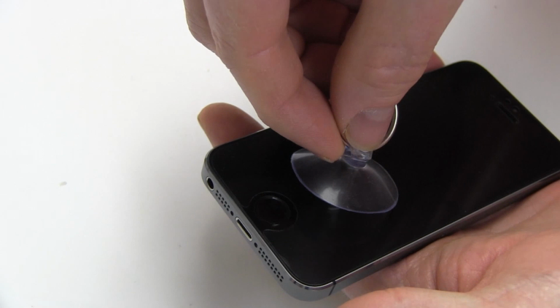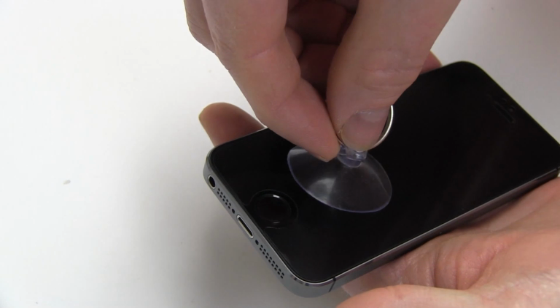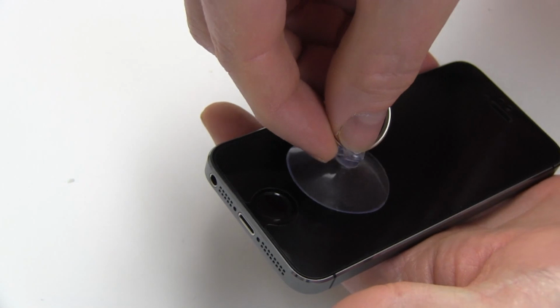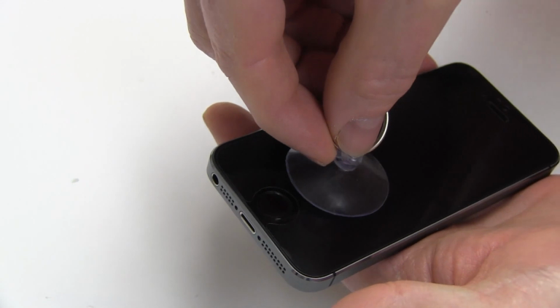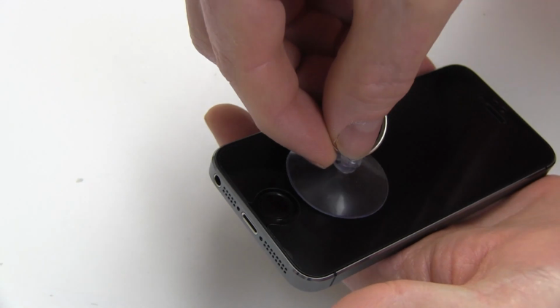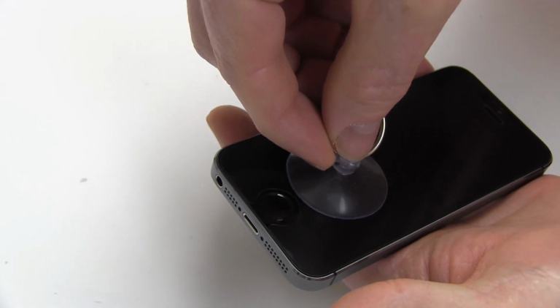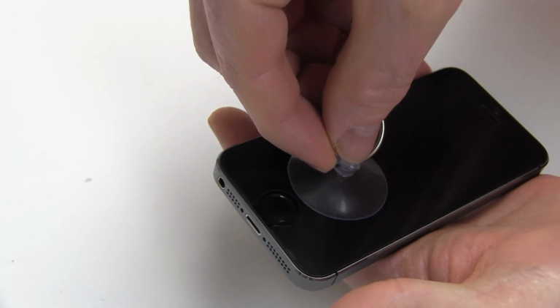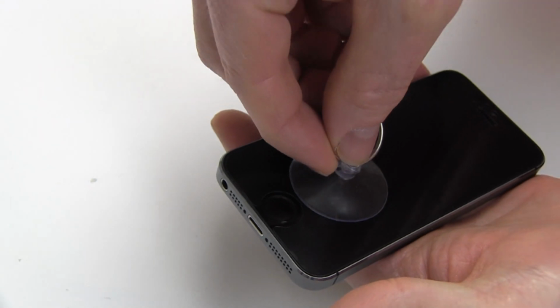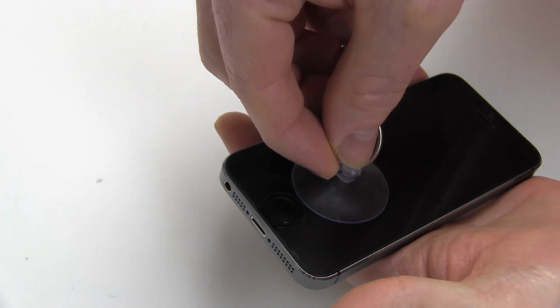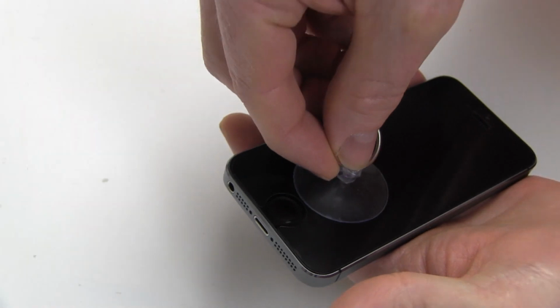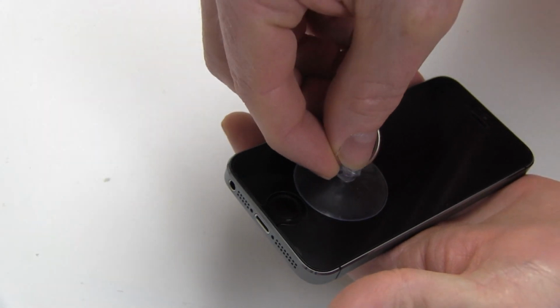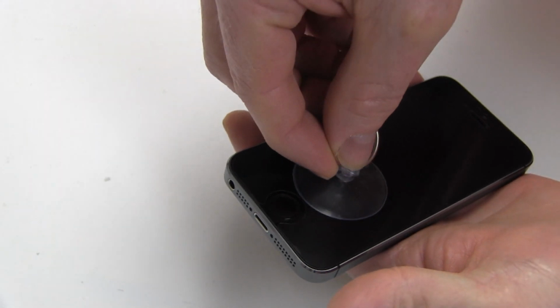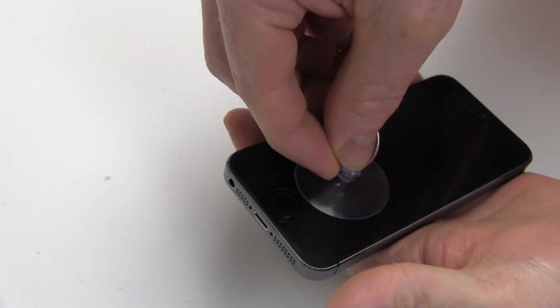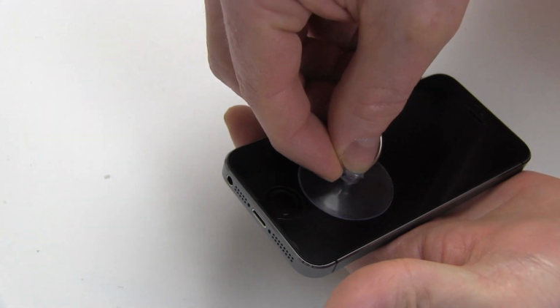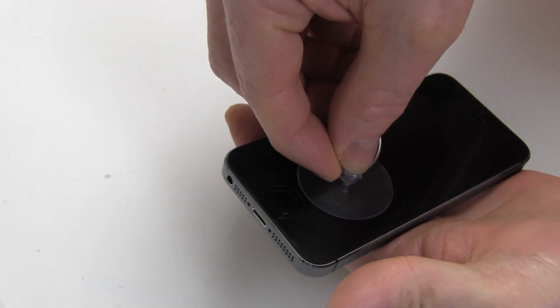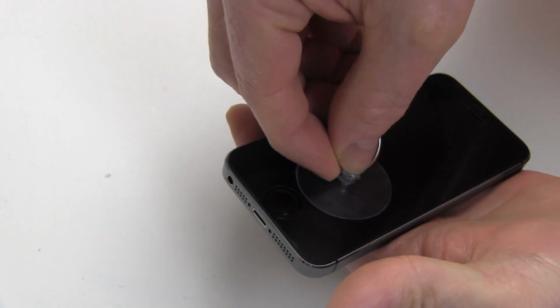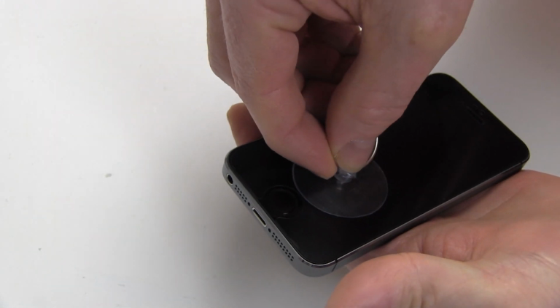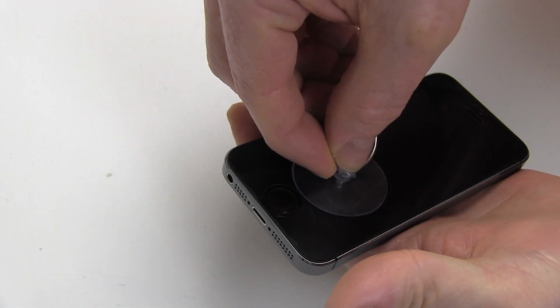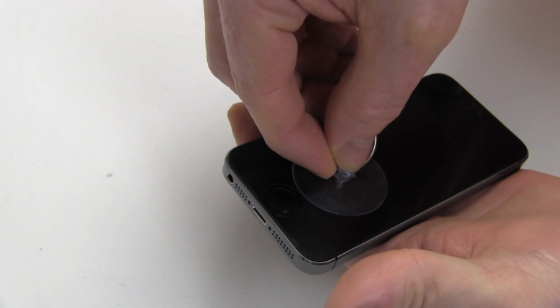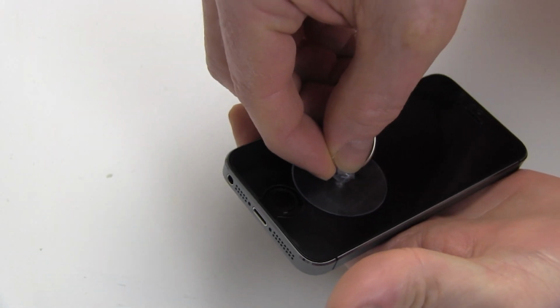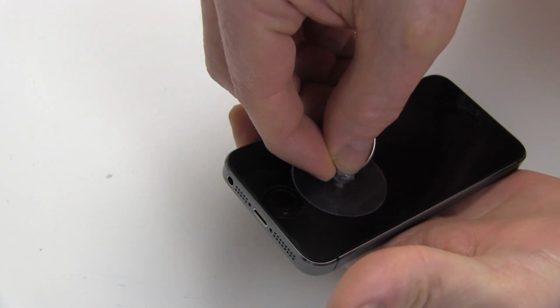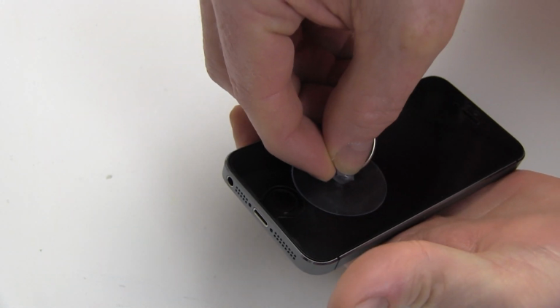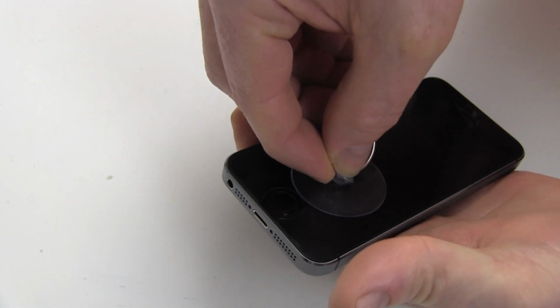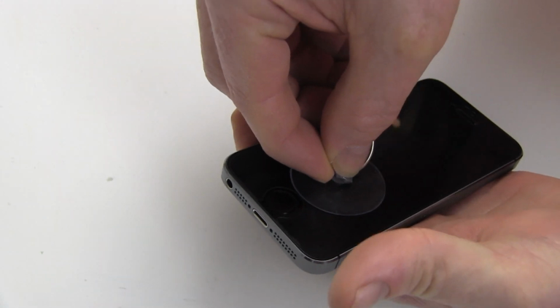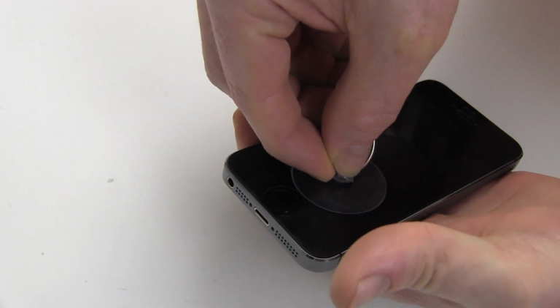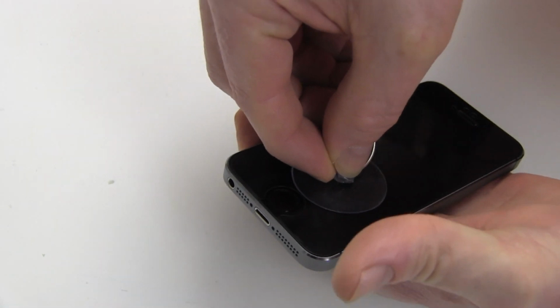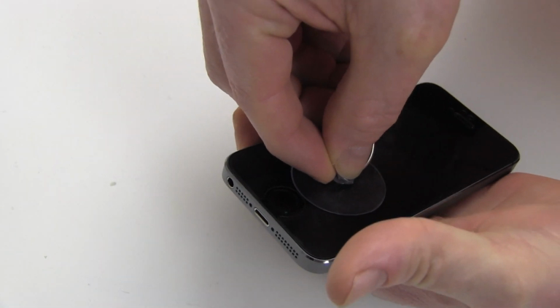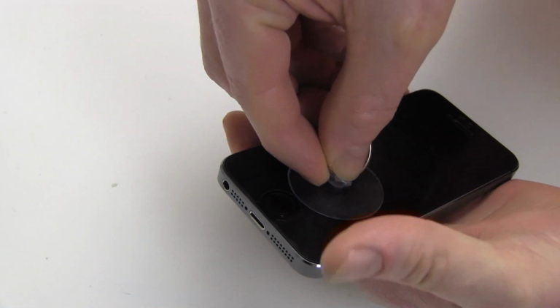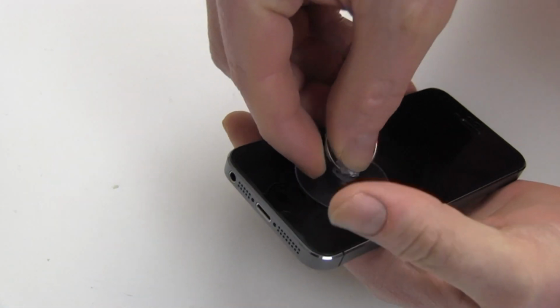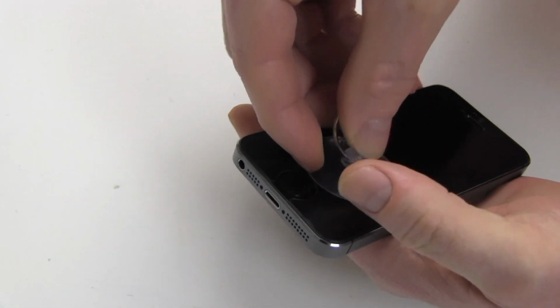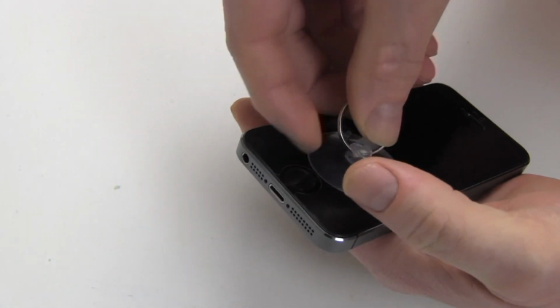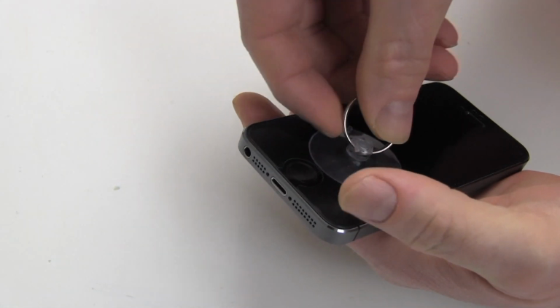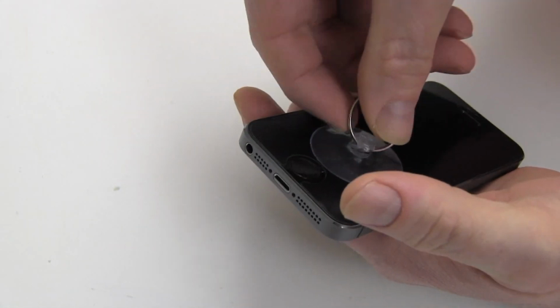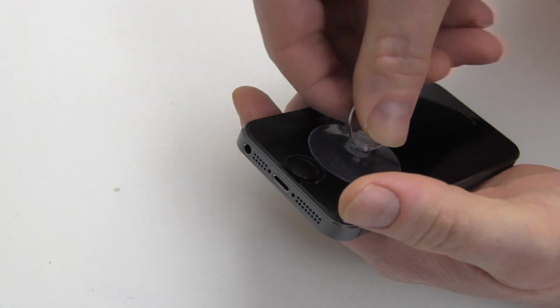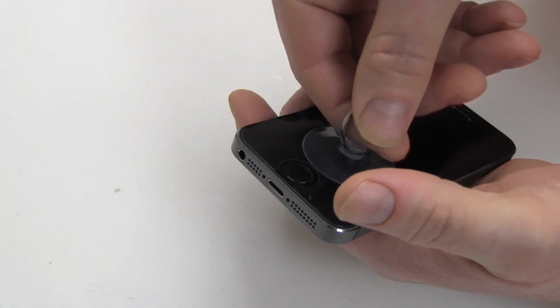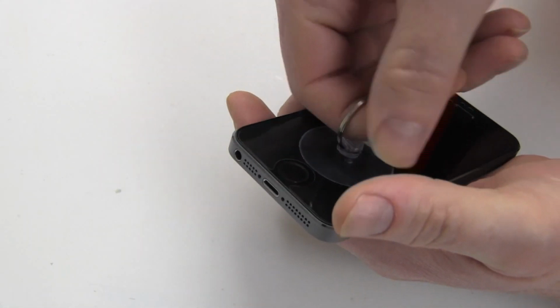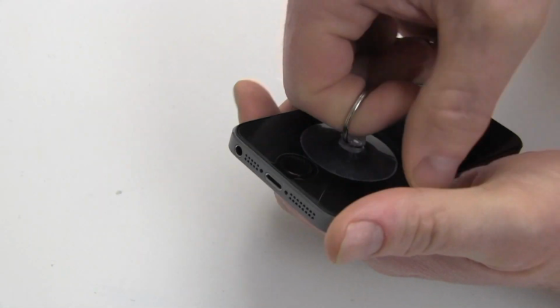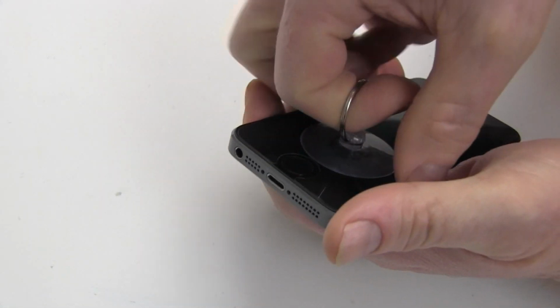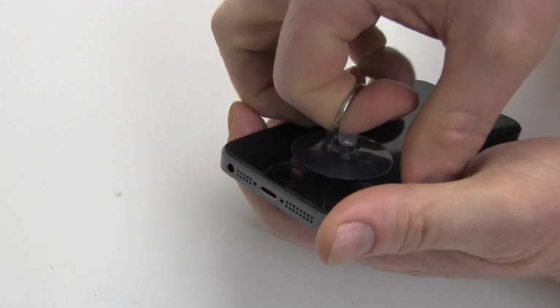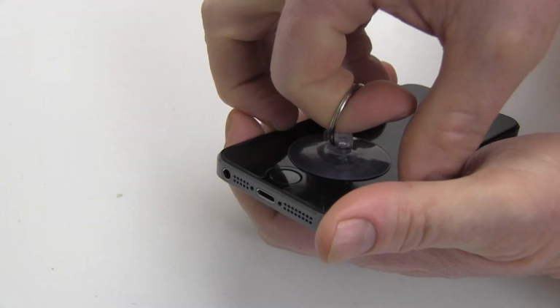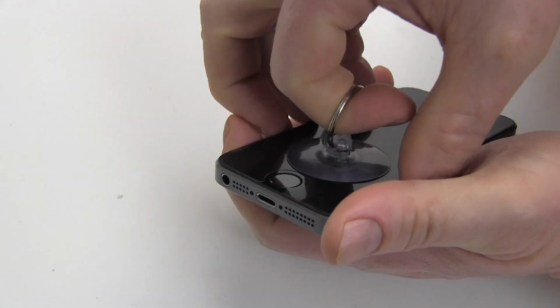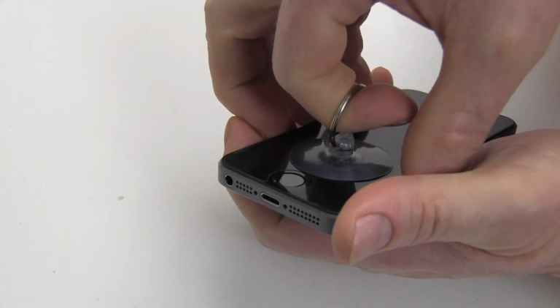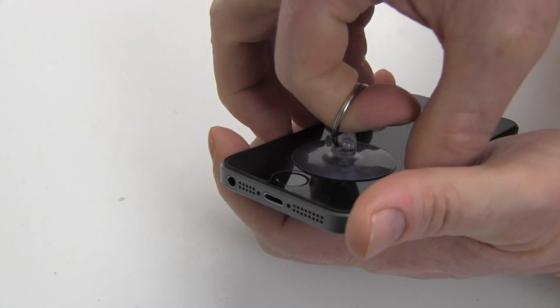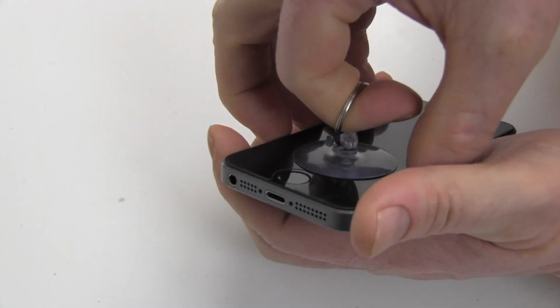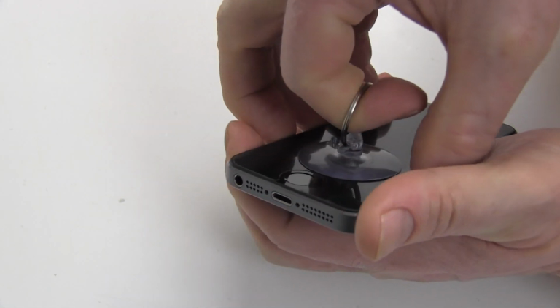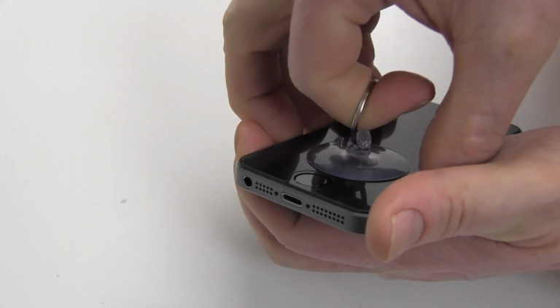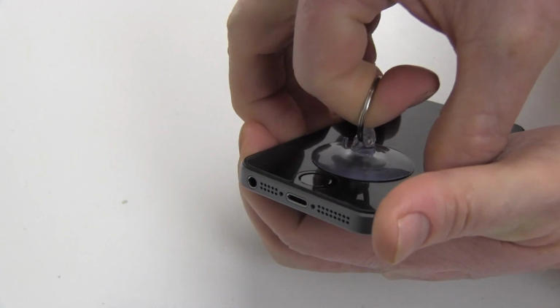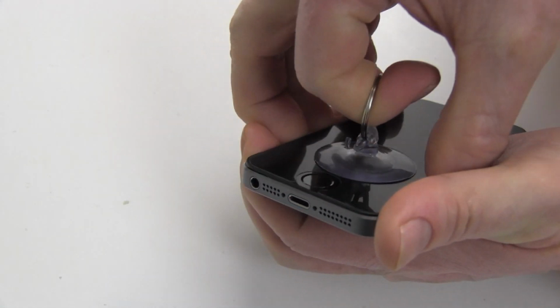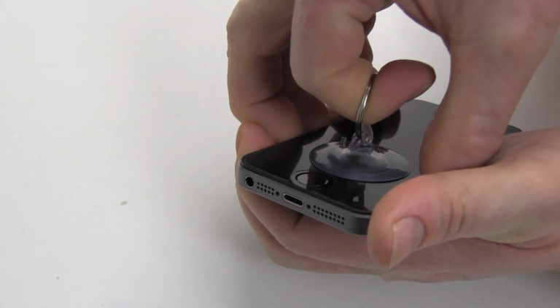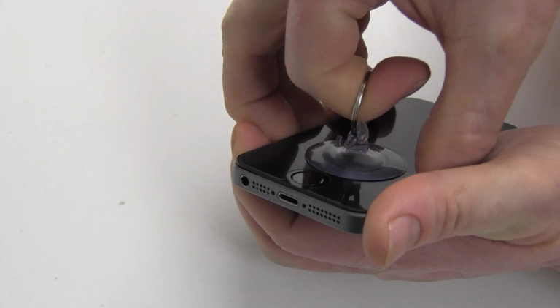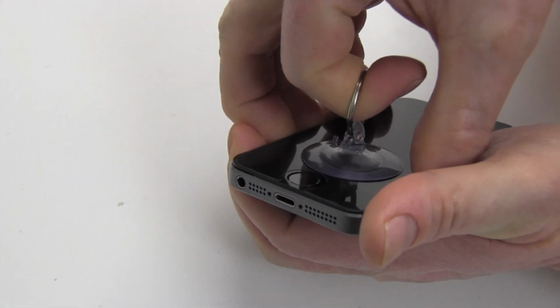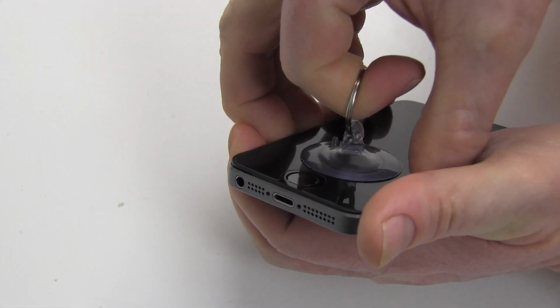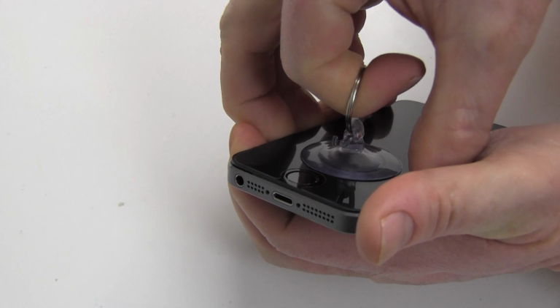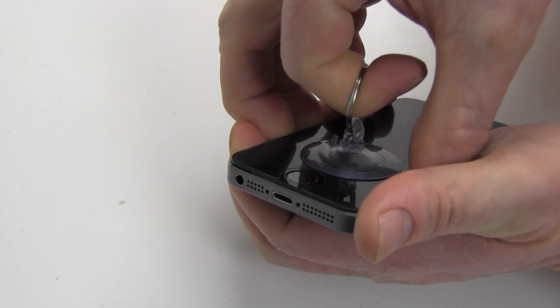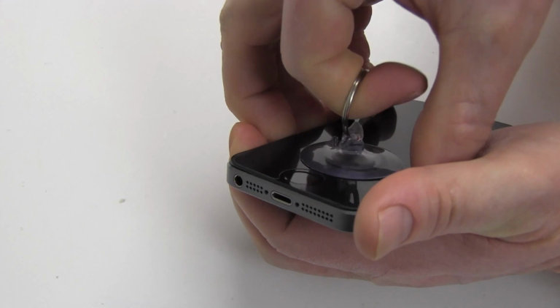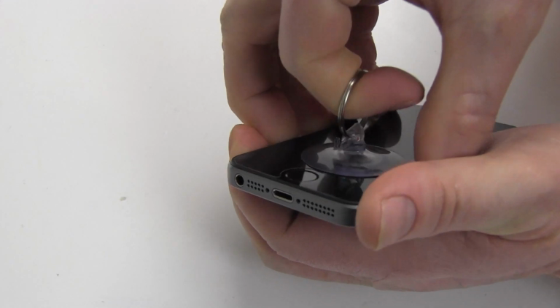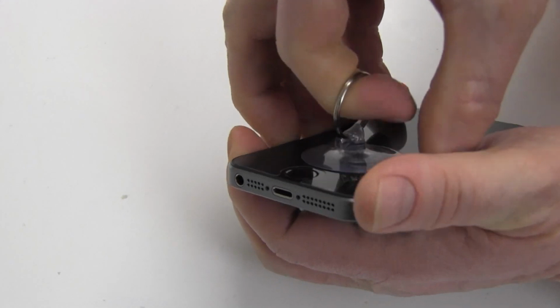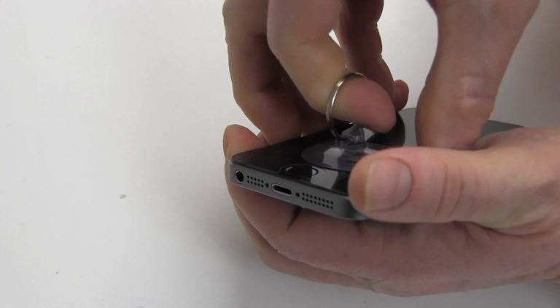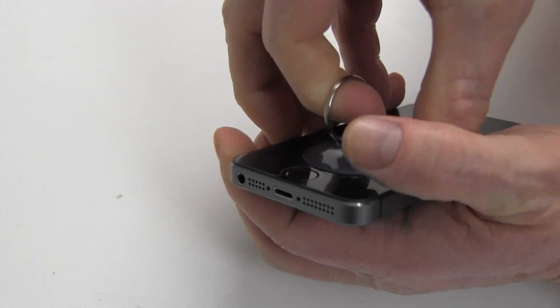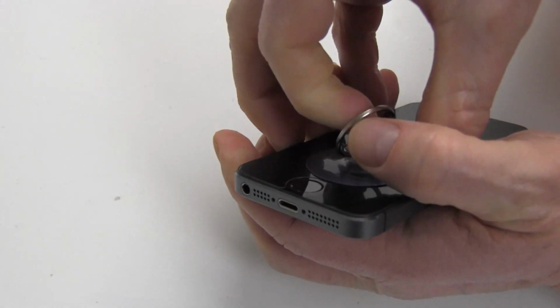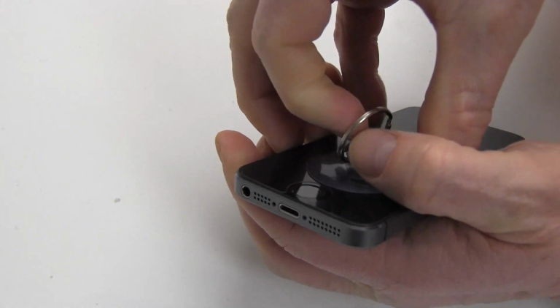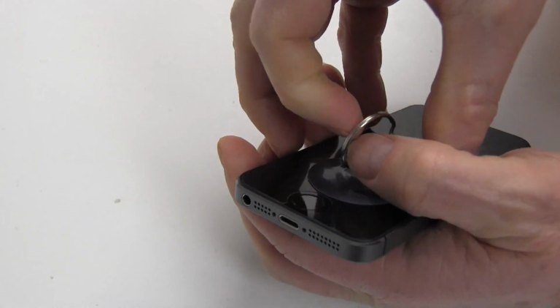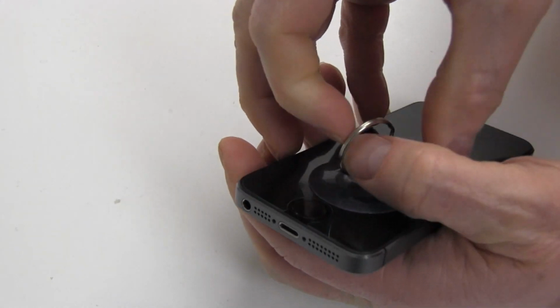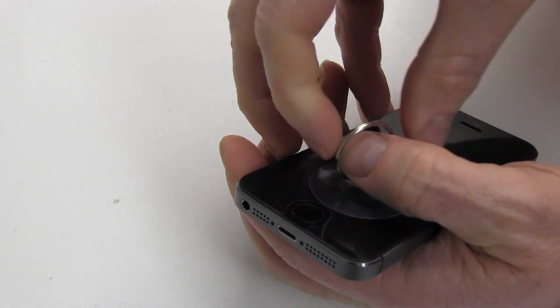Use the included suction cup to carefully apply upward pressure on the screen until you are able to insert the shim tool as shown.